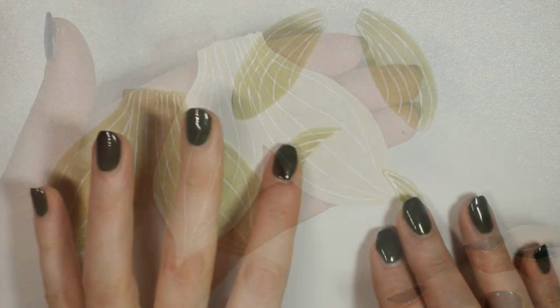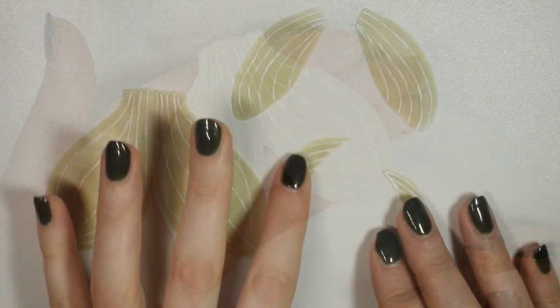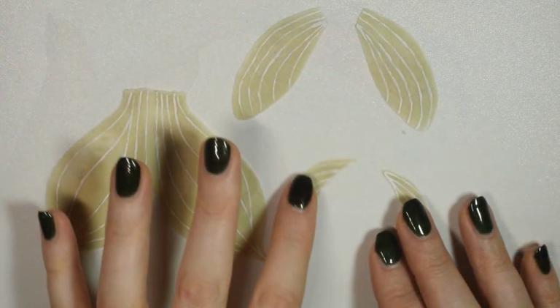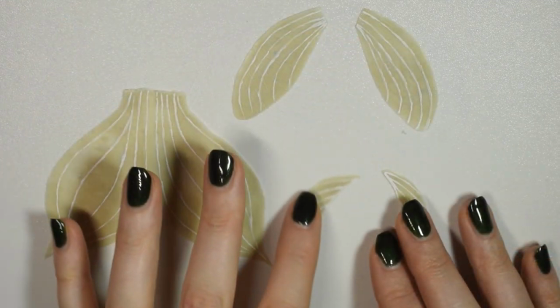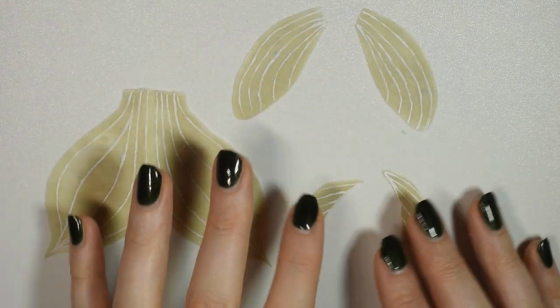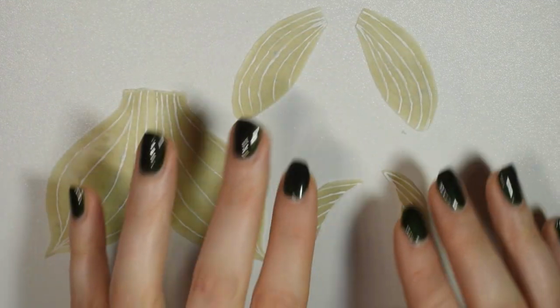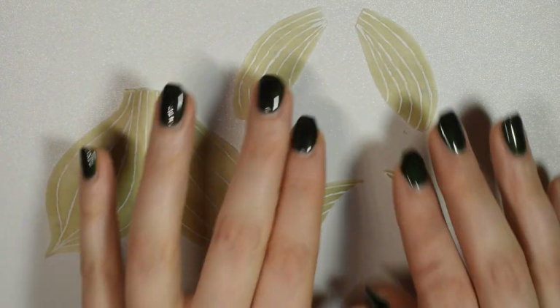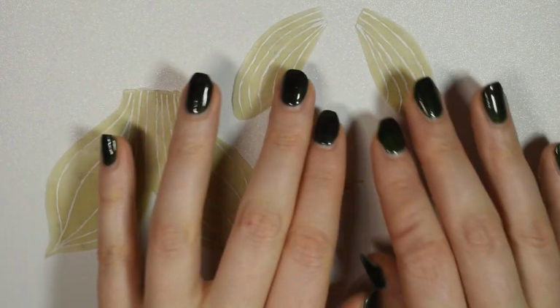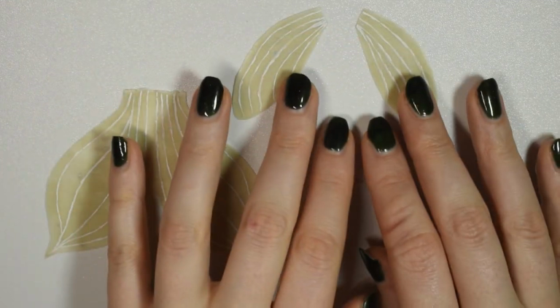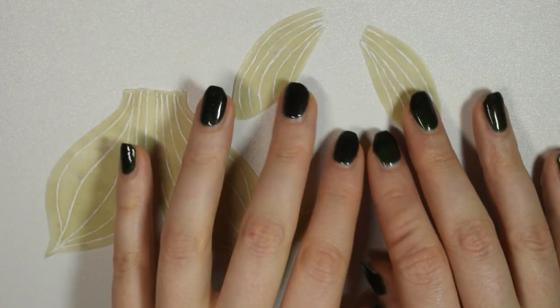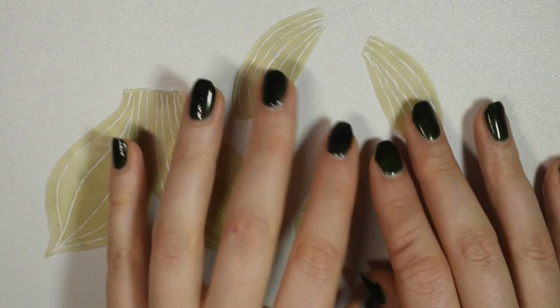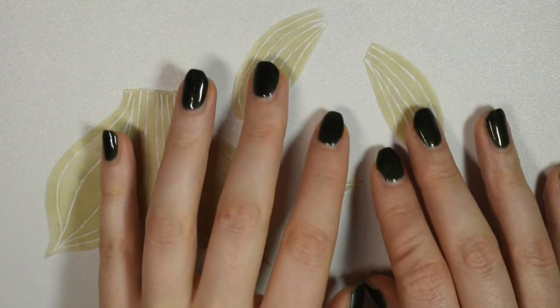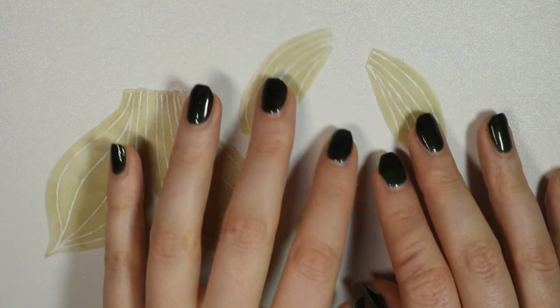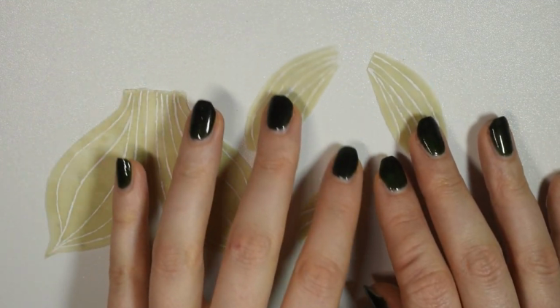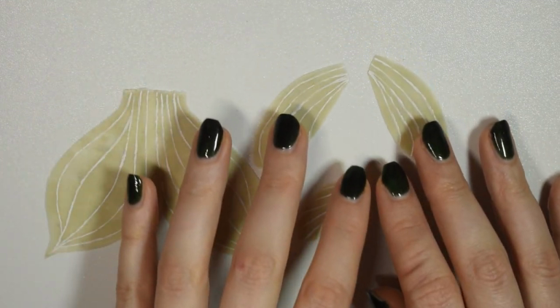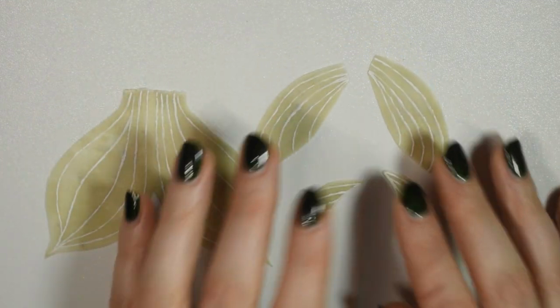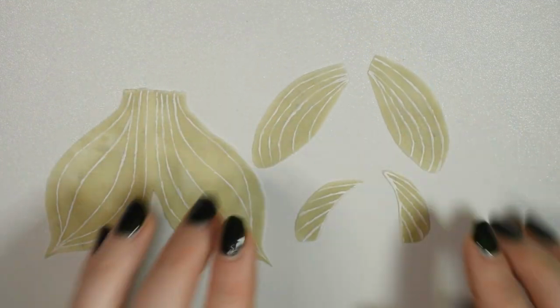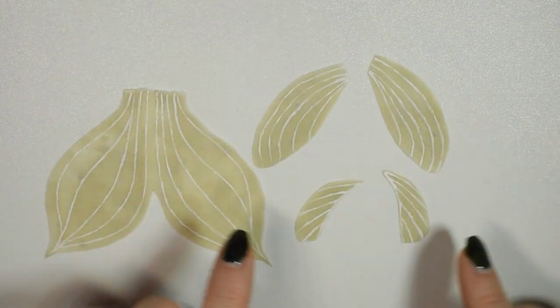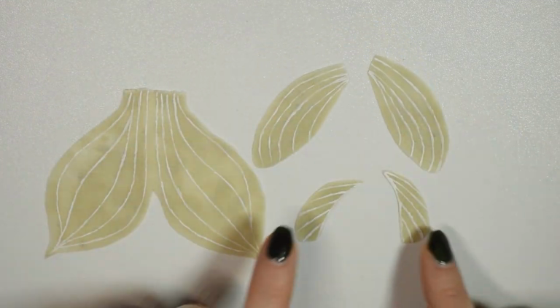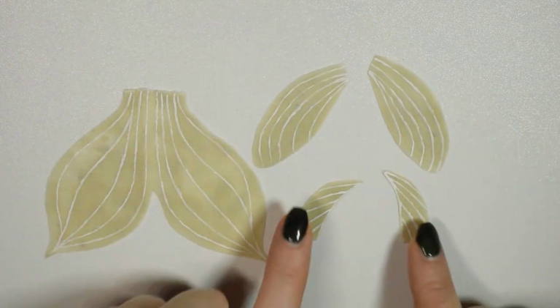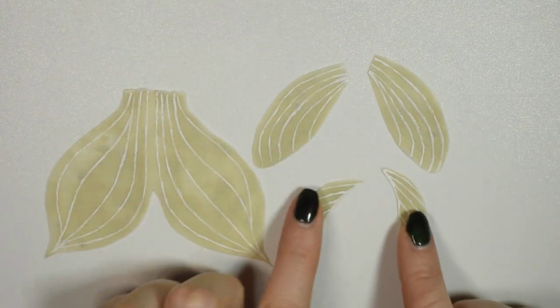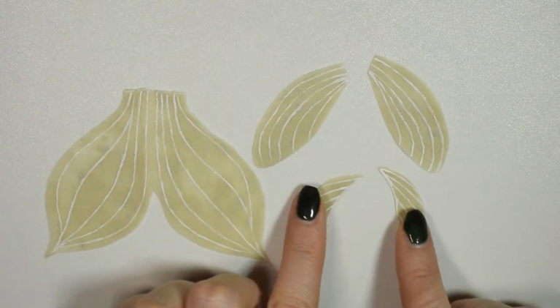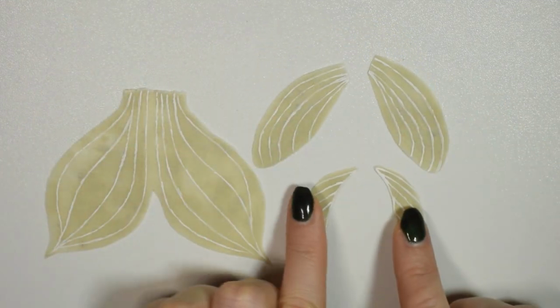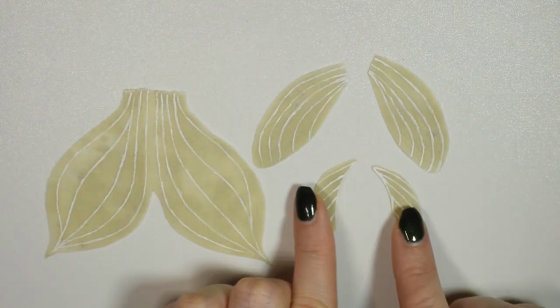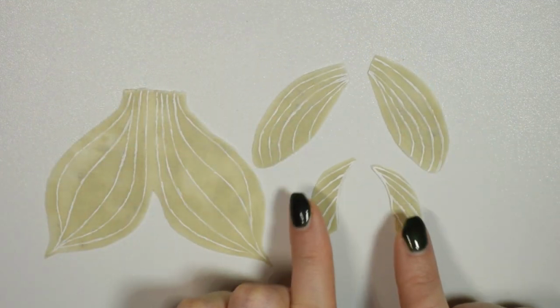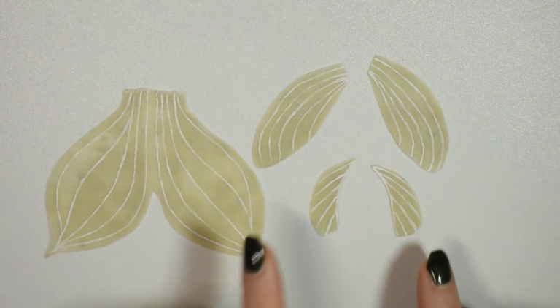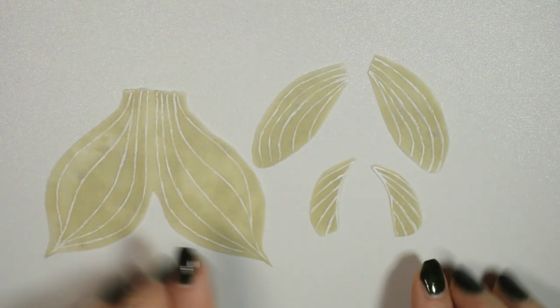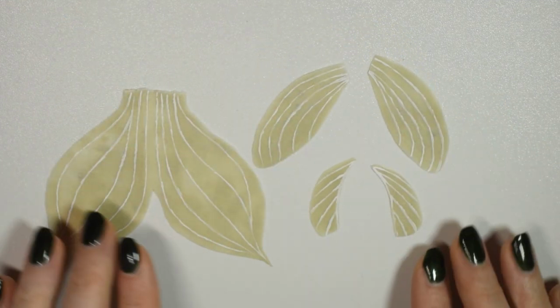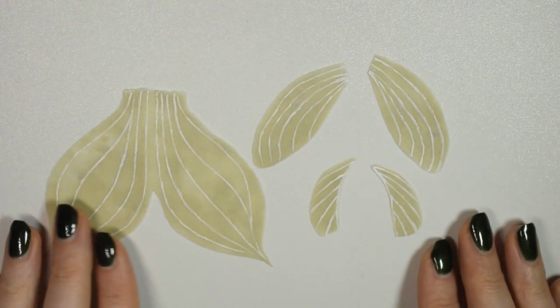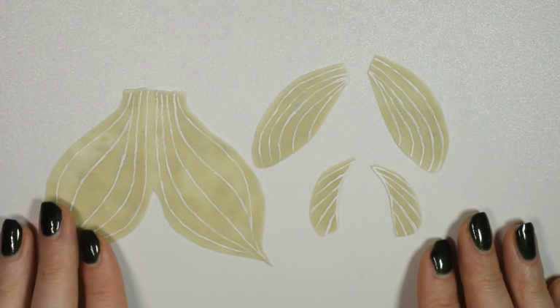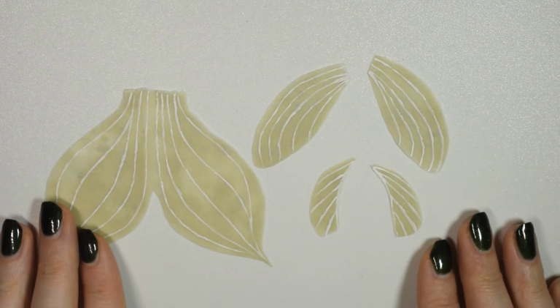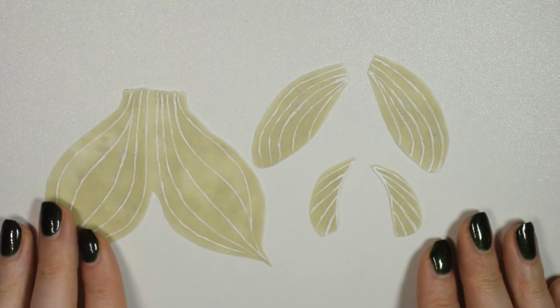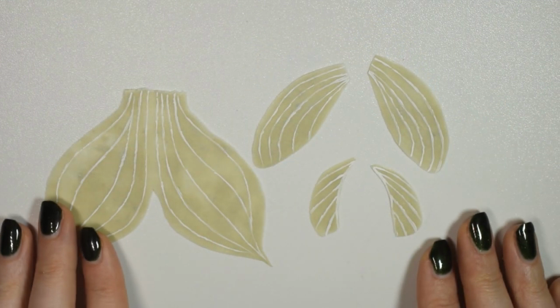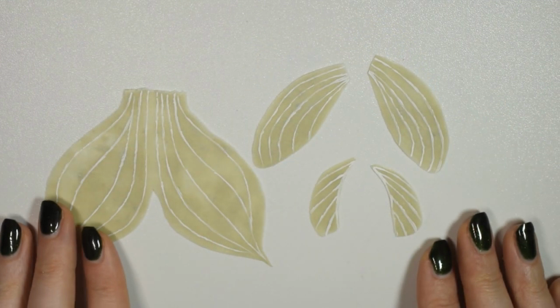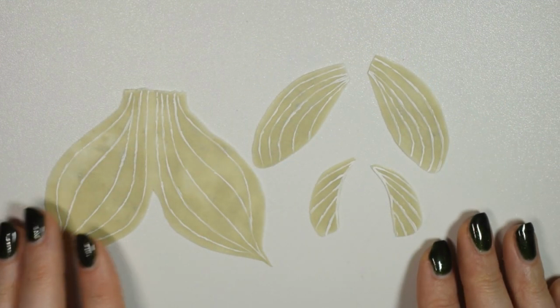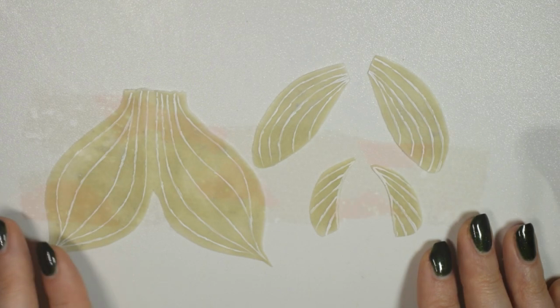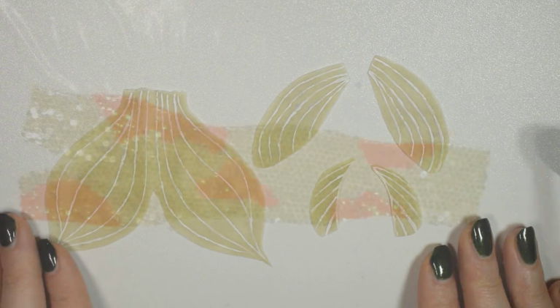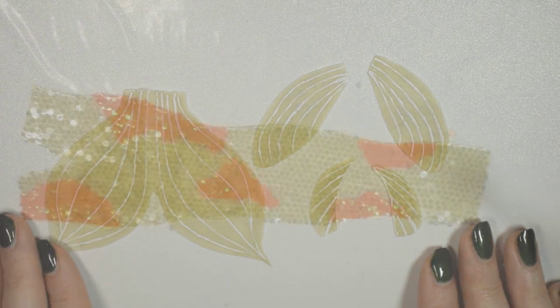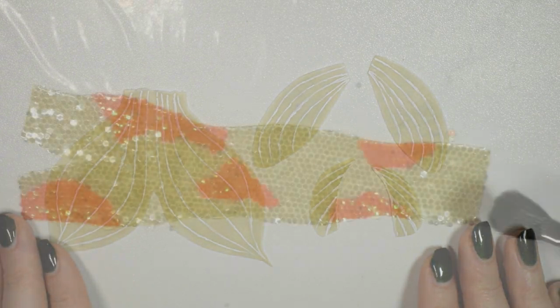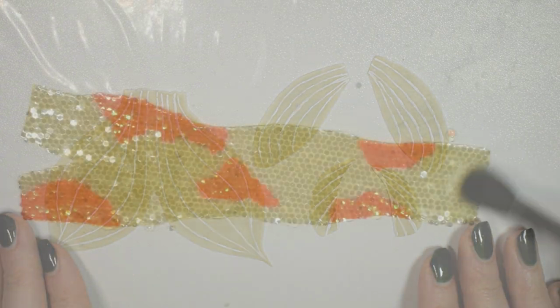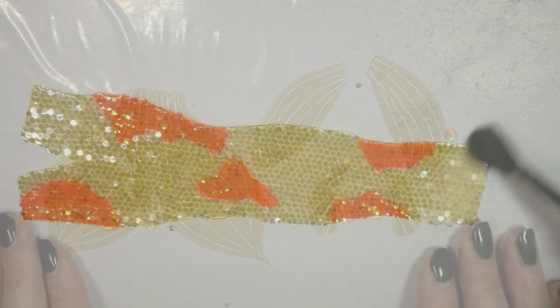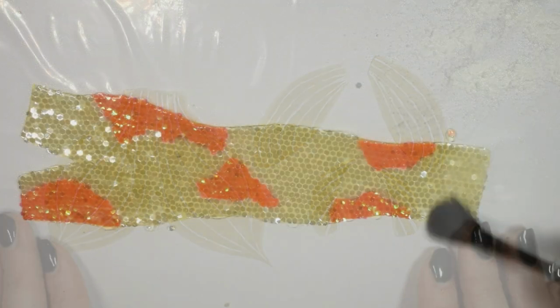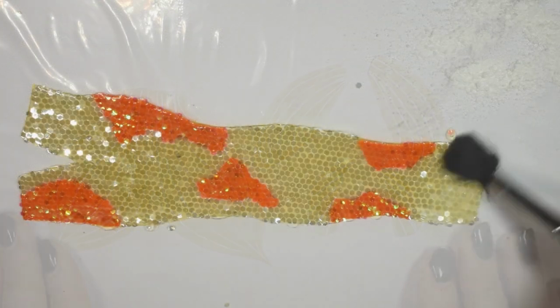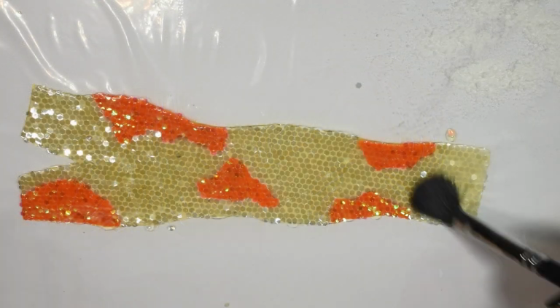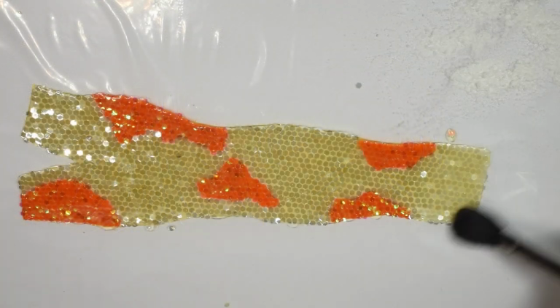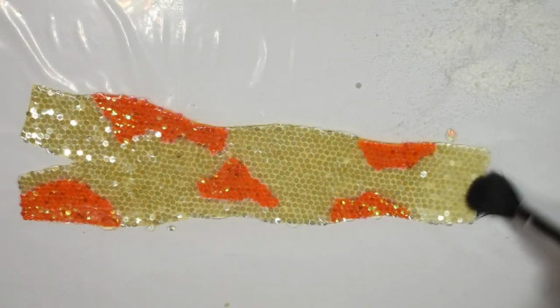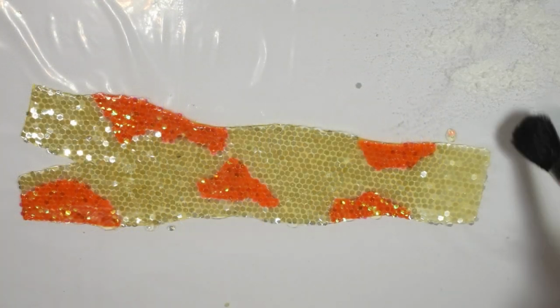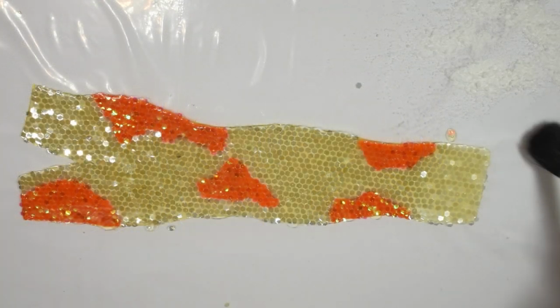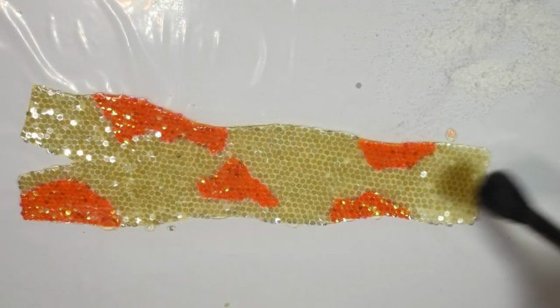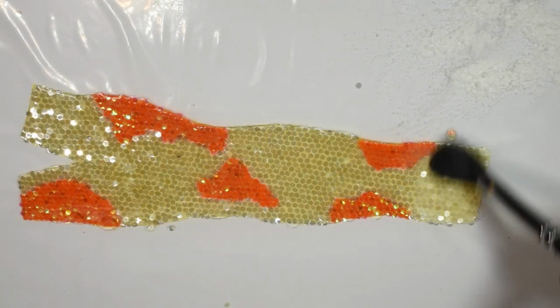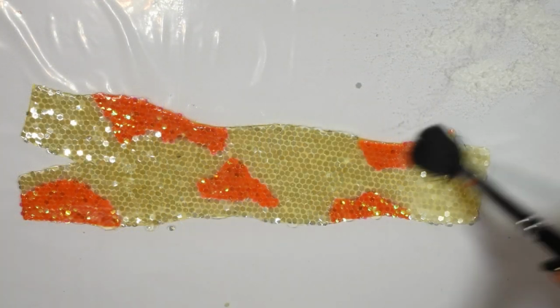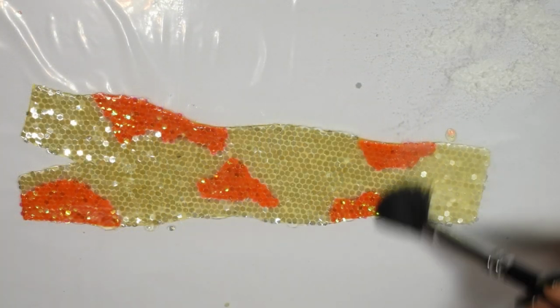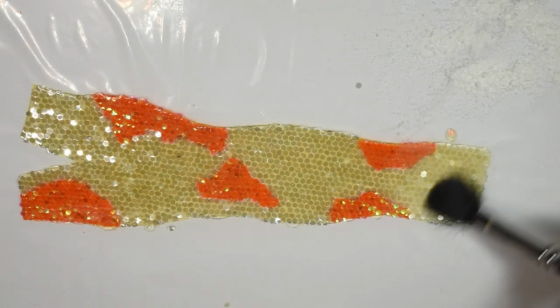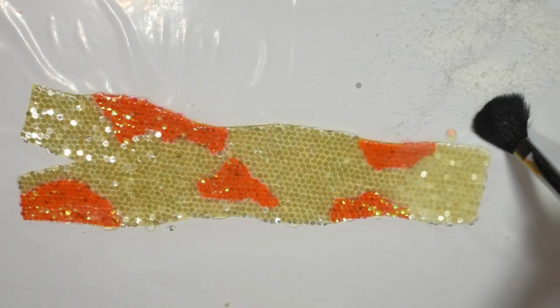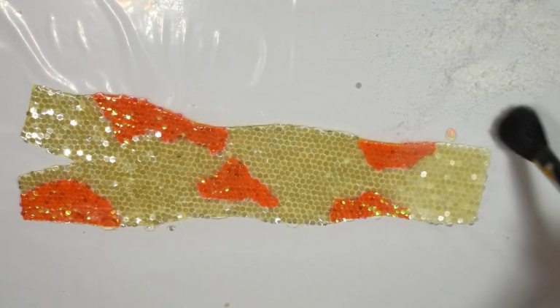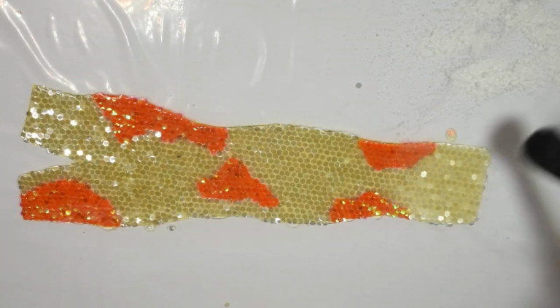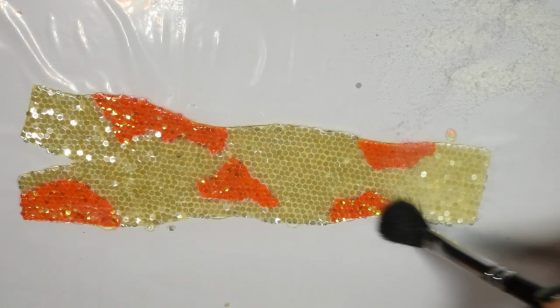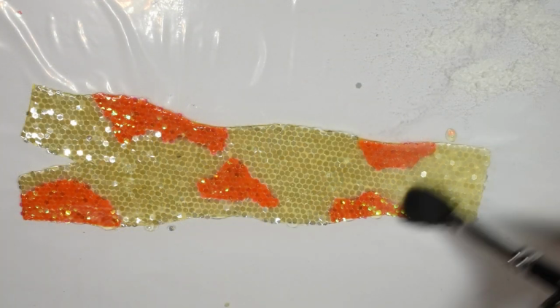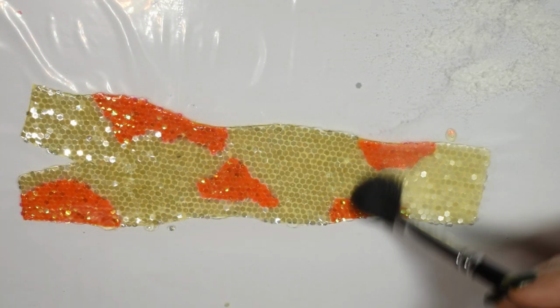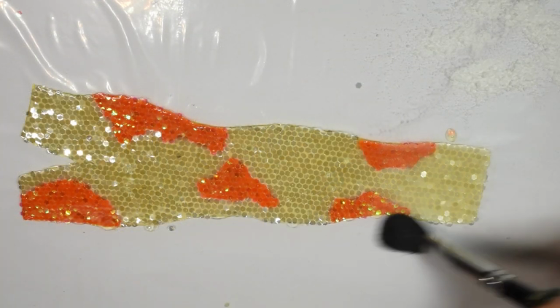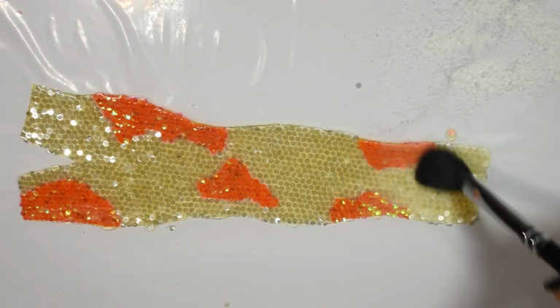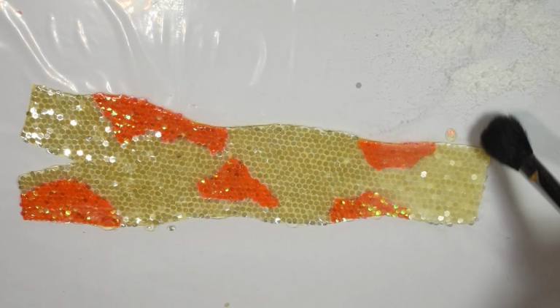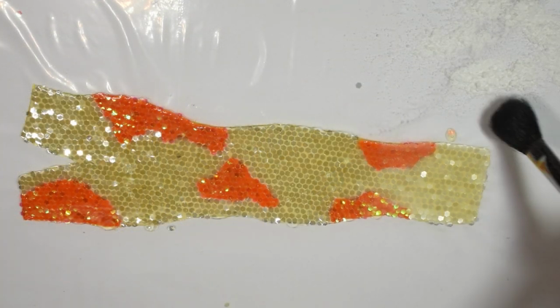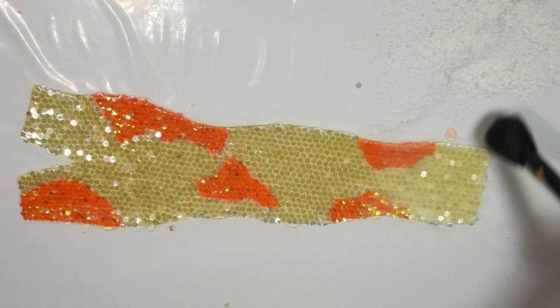Here are the trimmed and finished fin pieces, and then you want to powder and trim the front and back main piece as well.